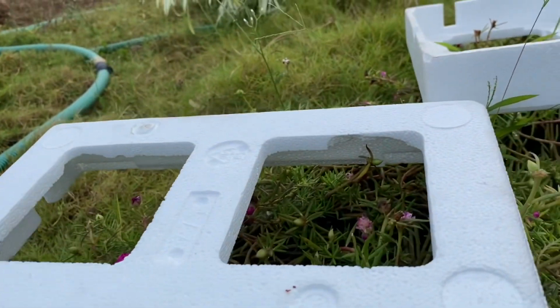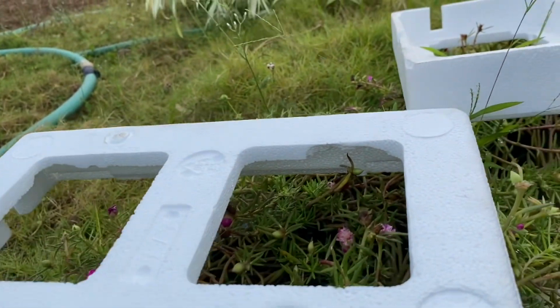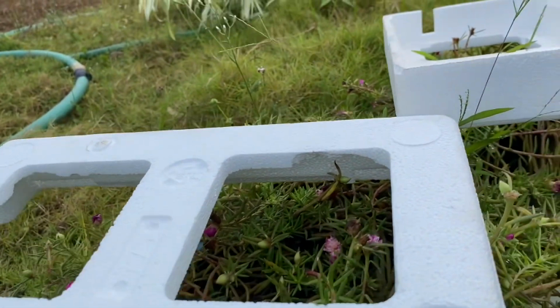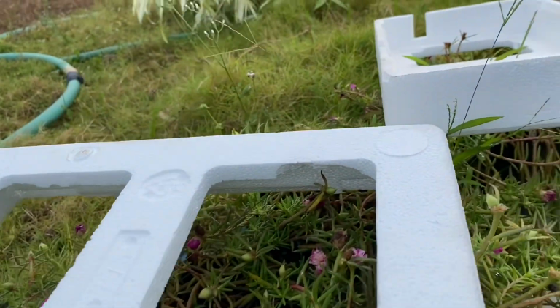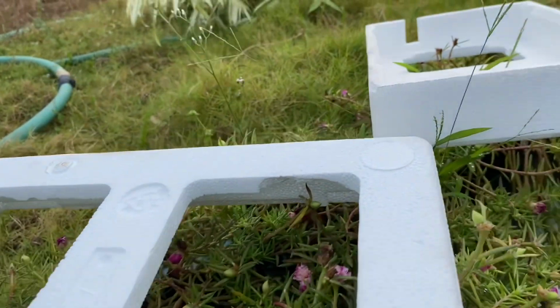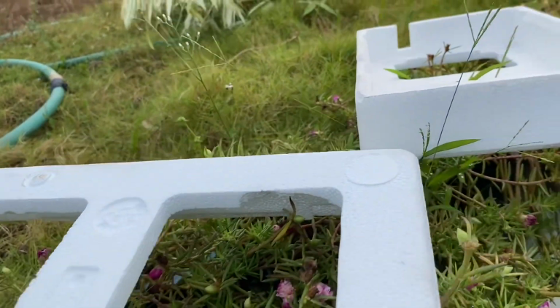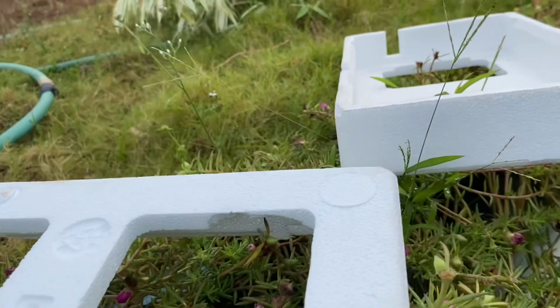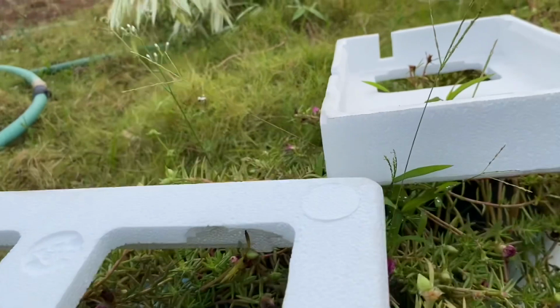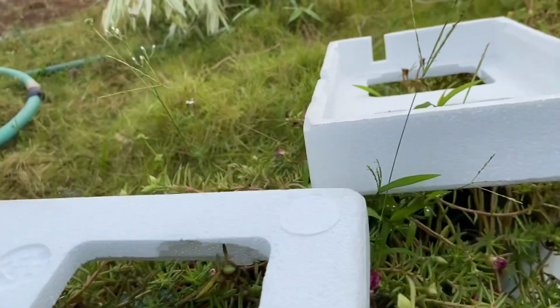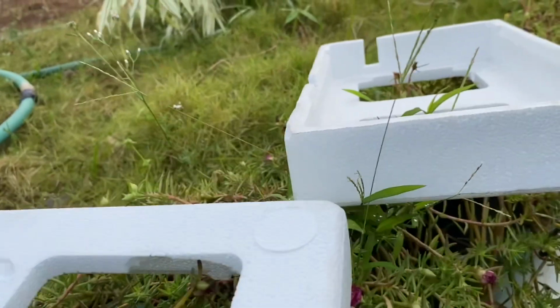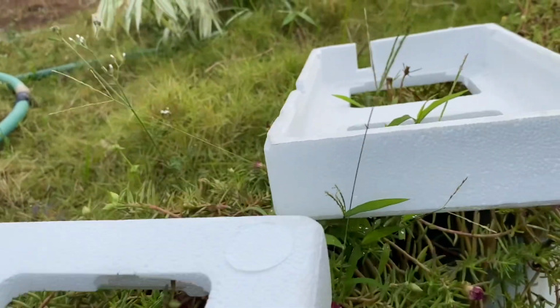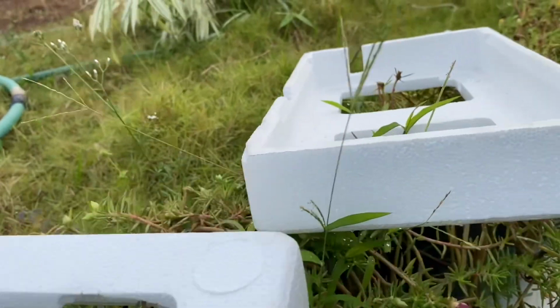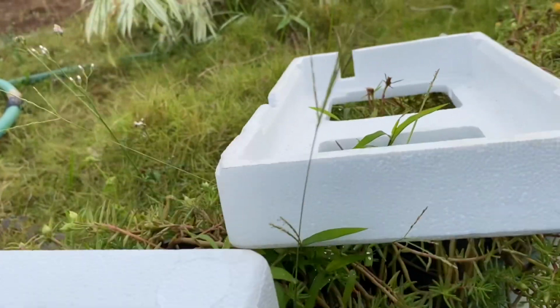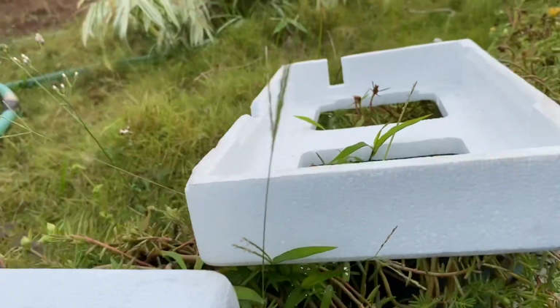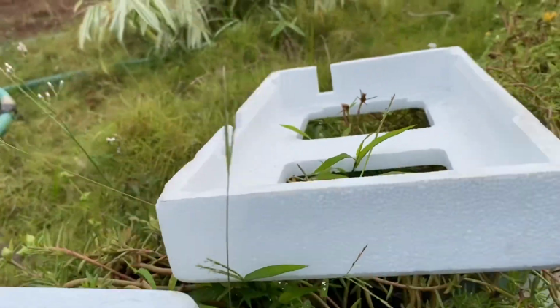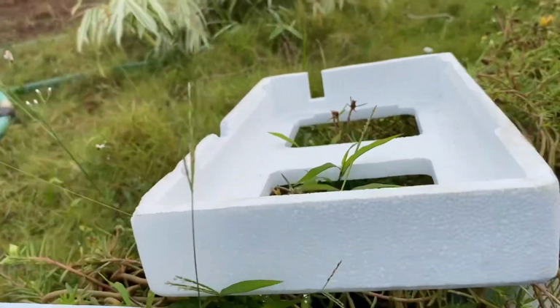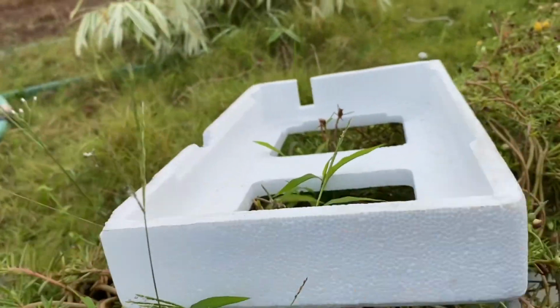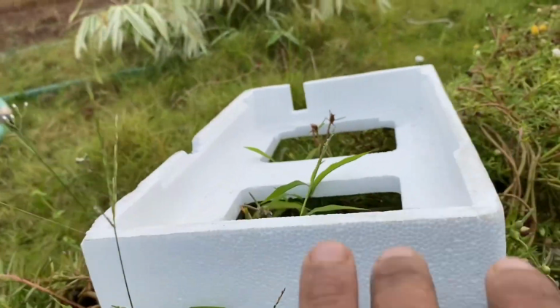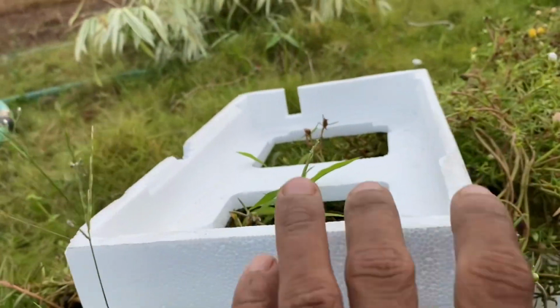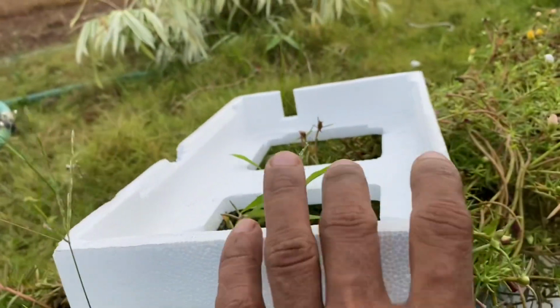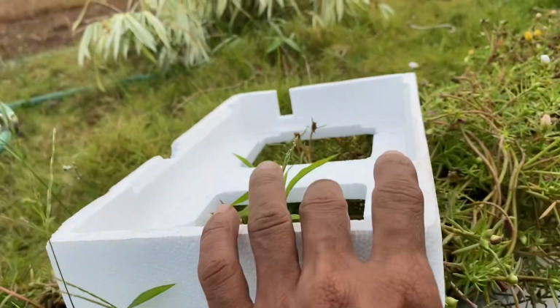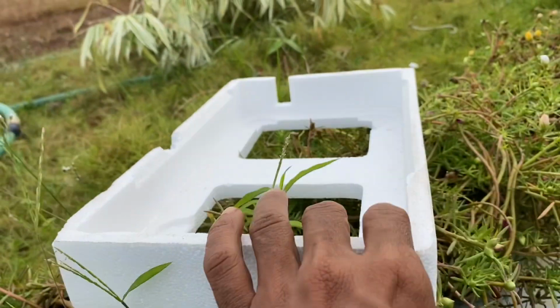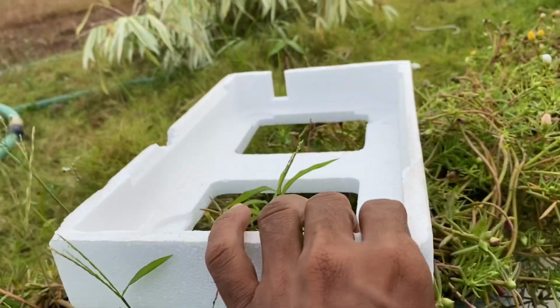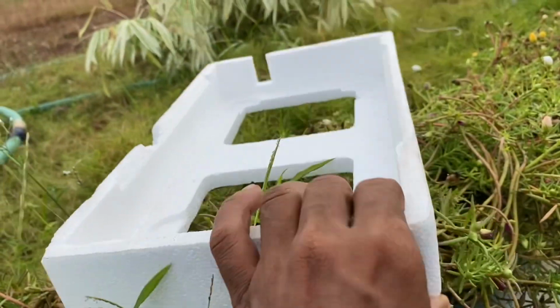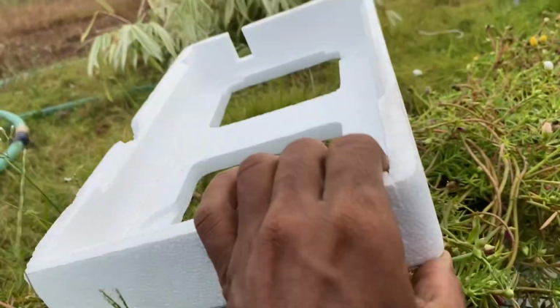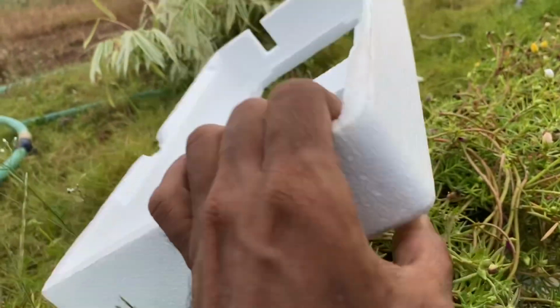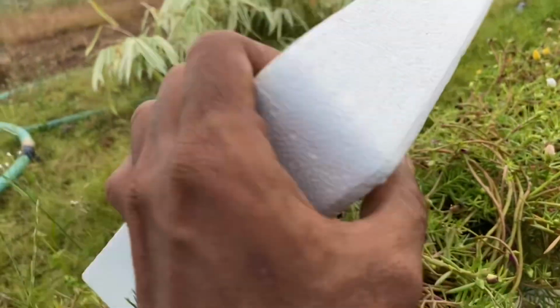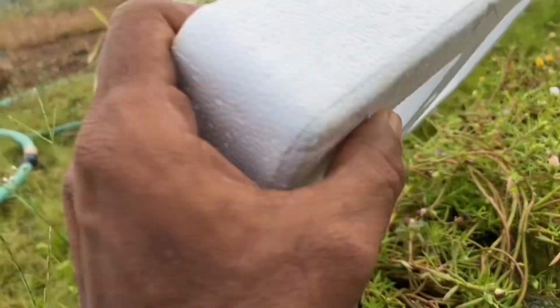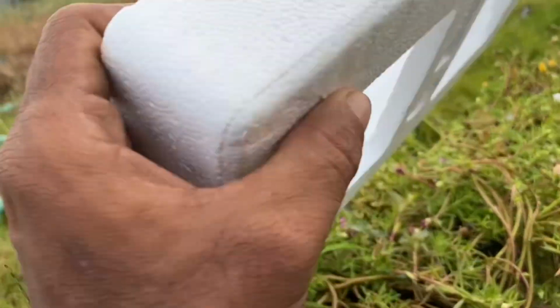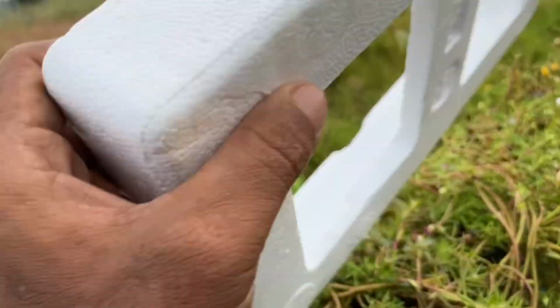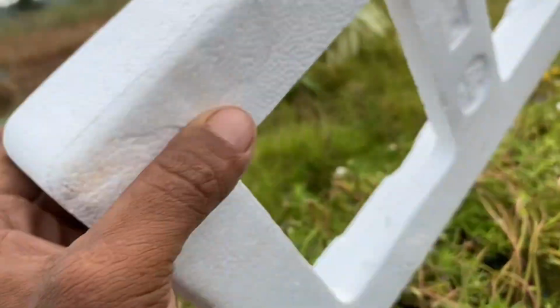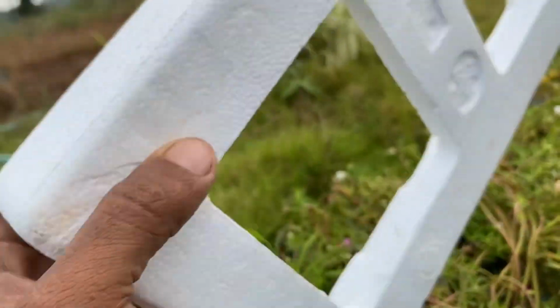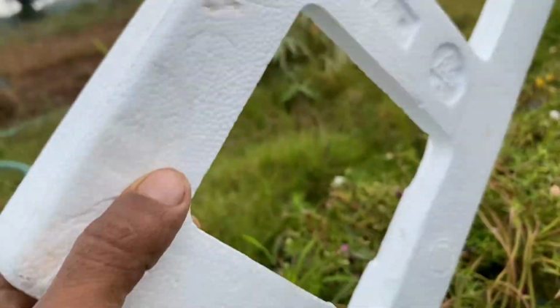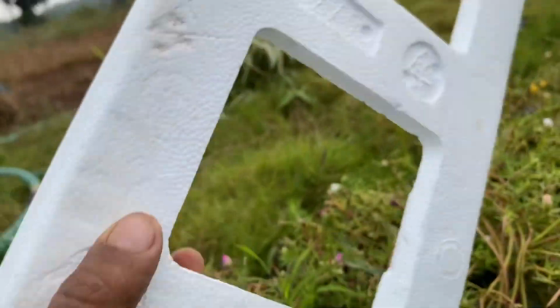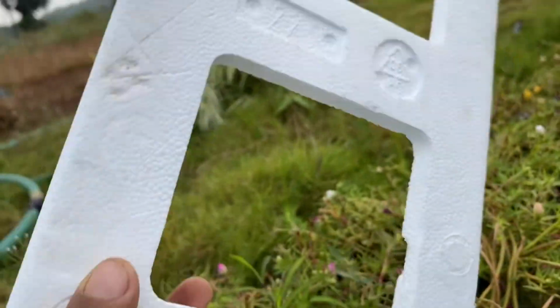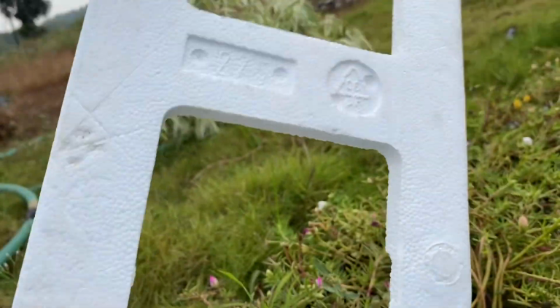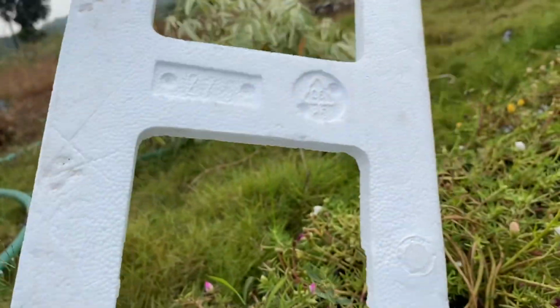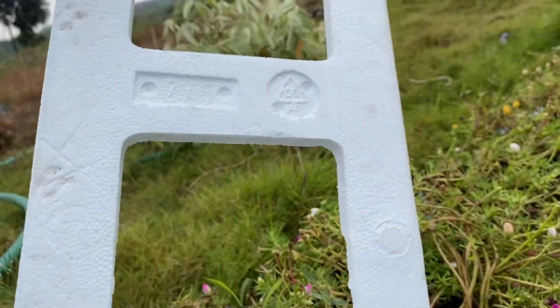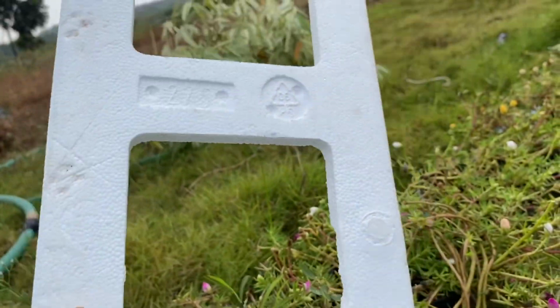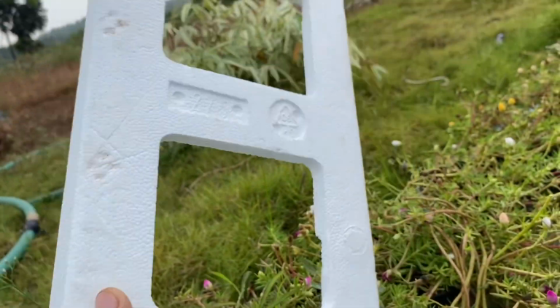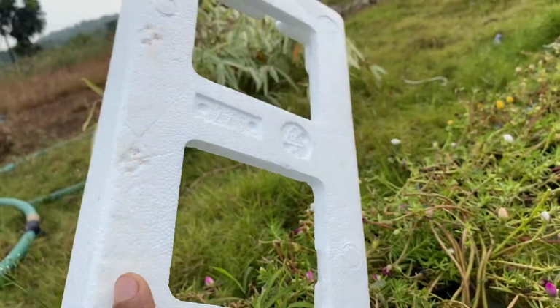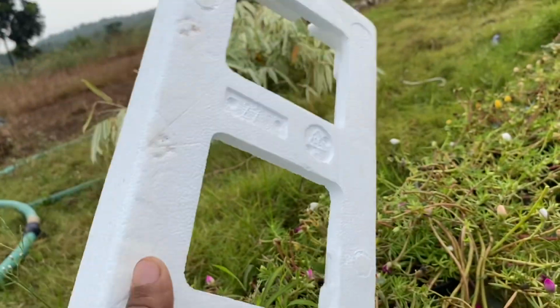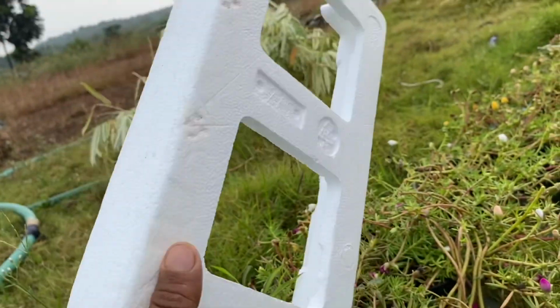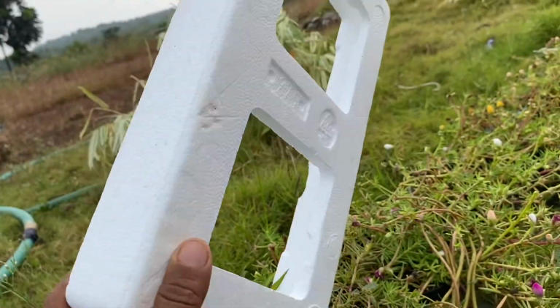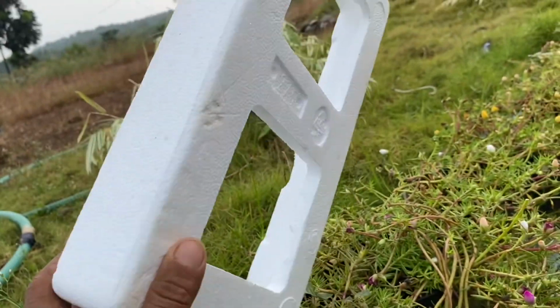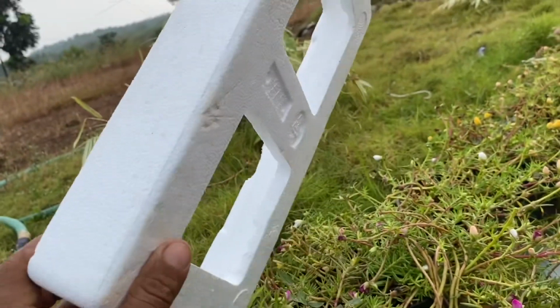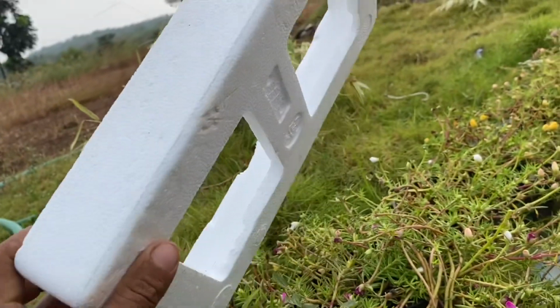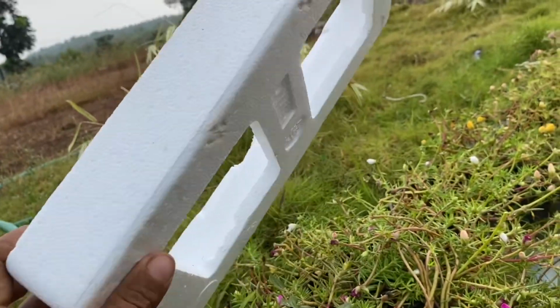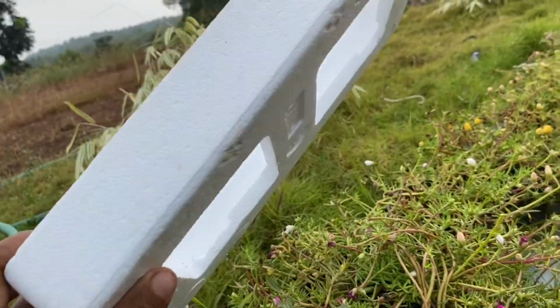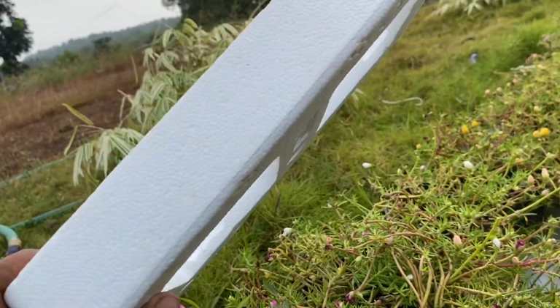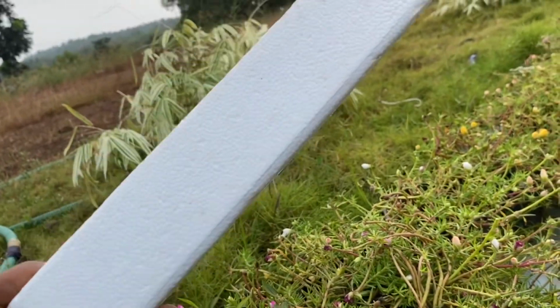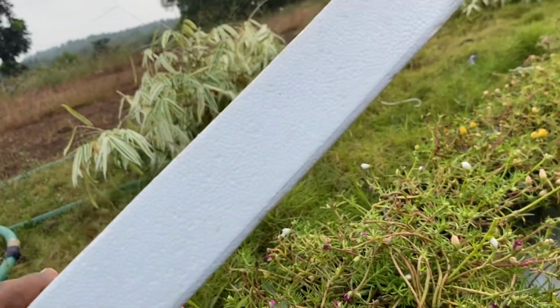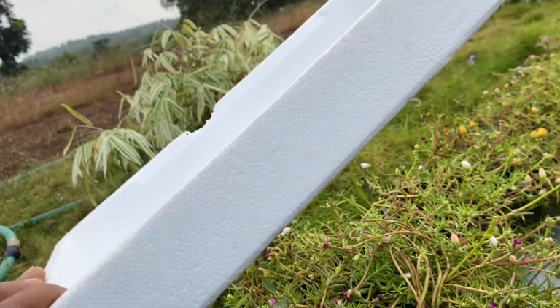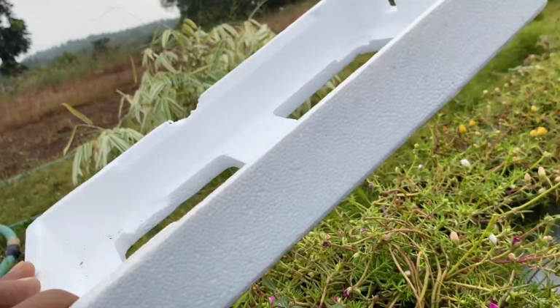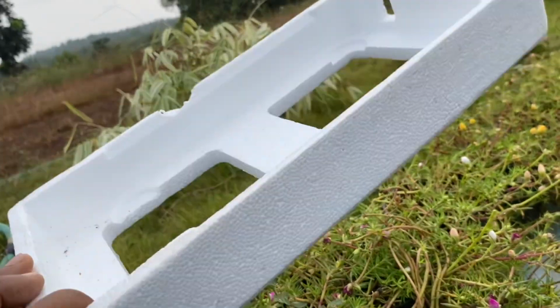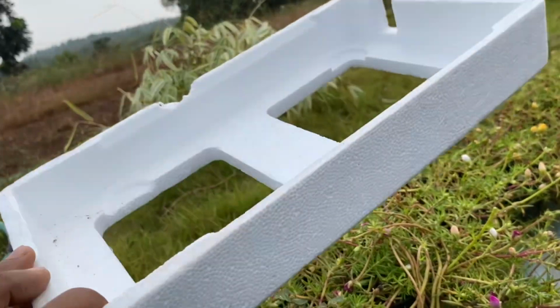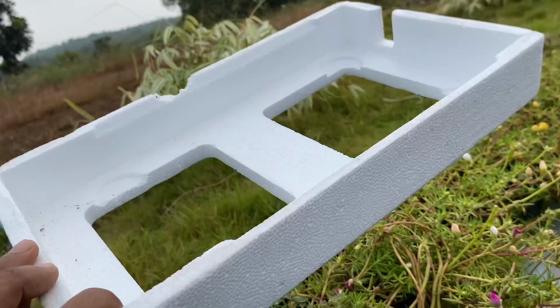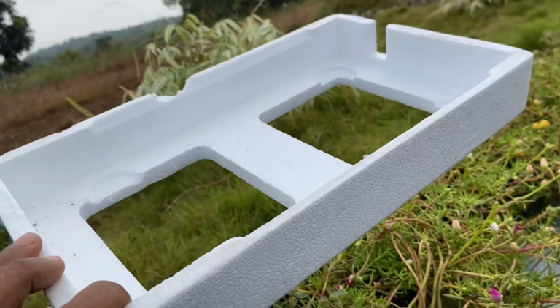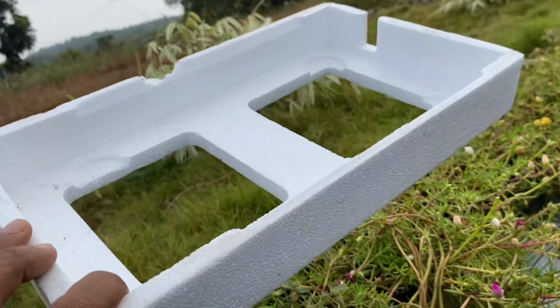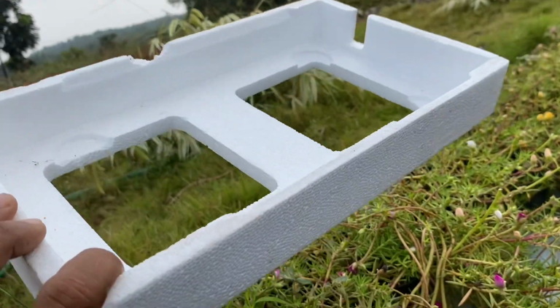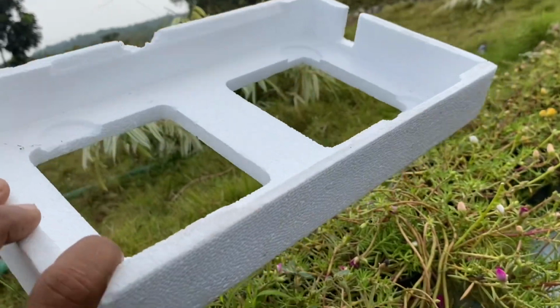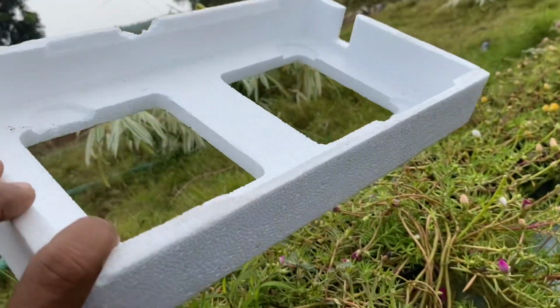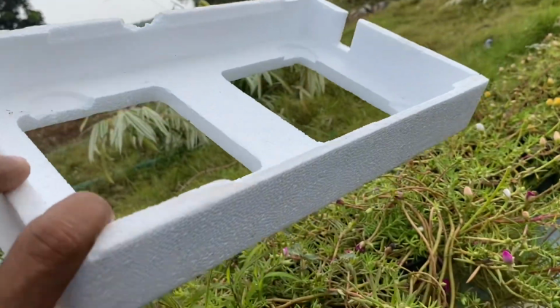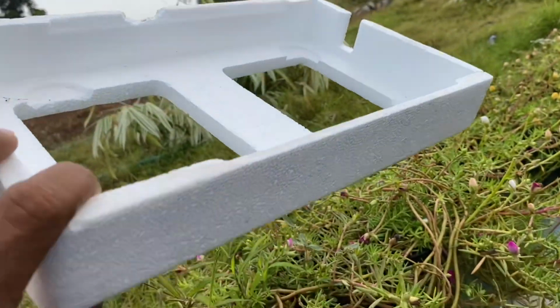Hi friends, welcome to another video. Today we are looking for the thermo-cold box in our garden.